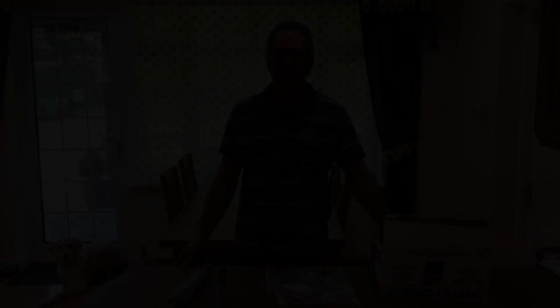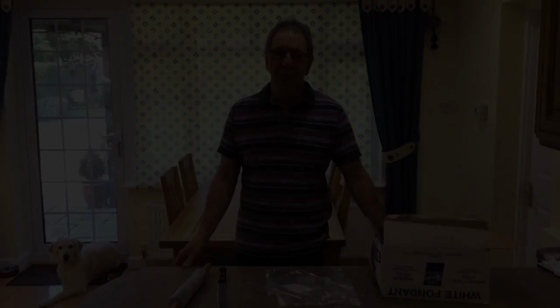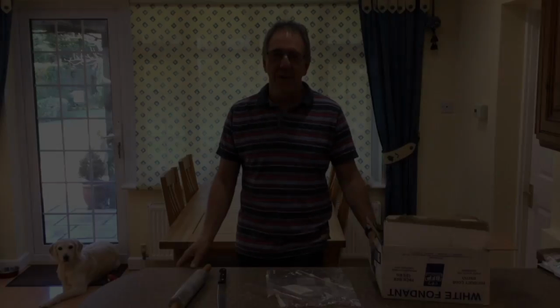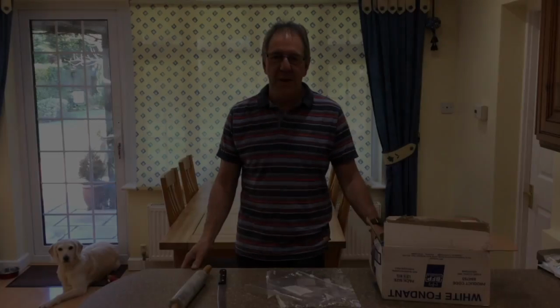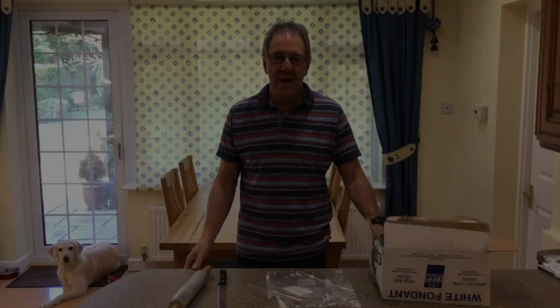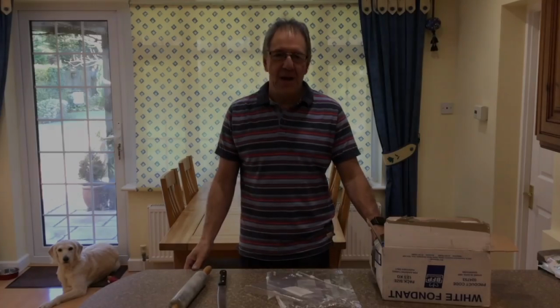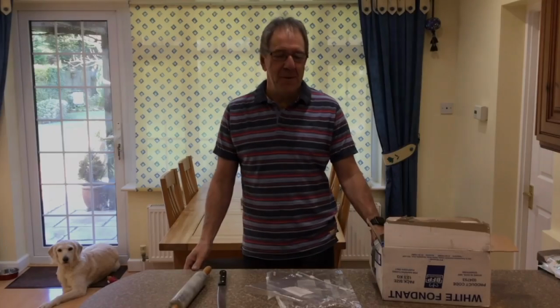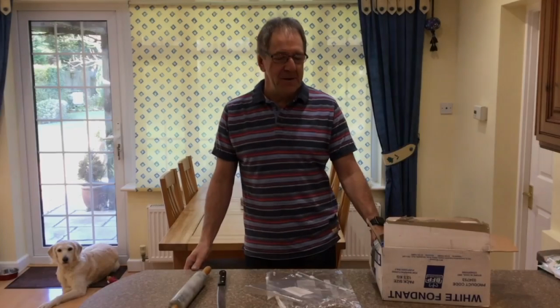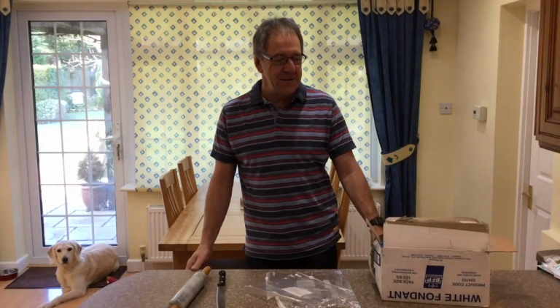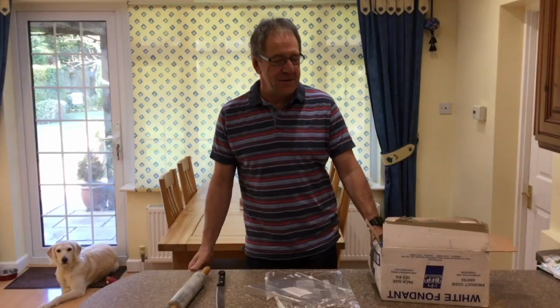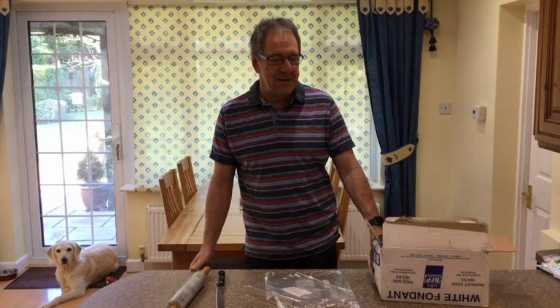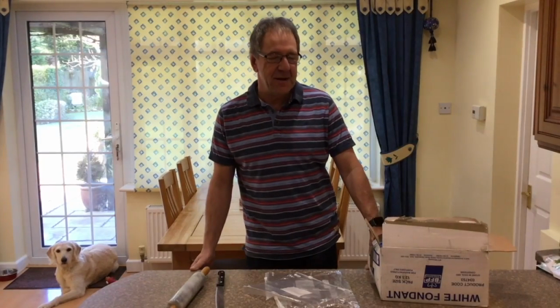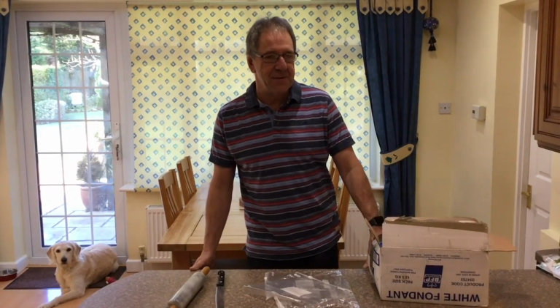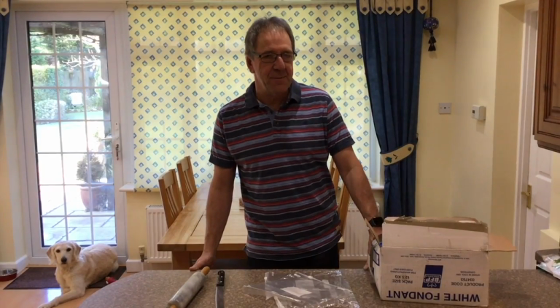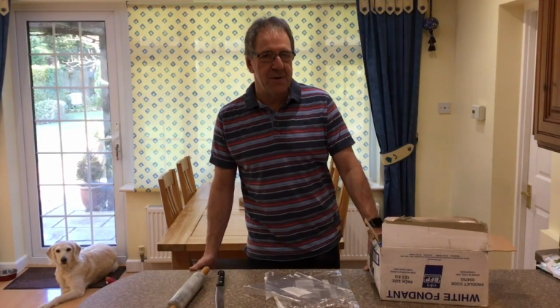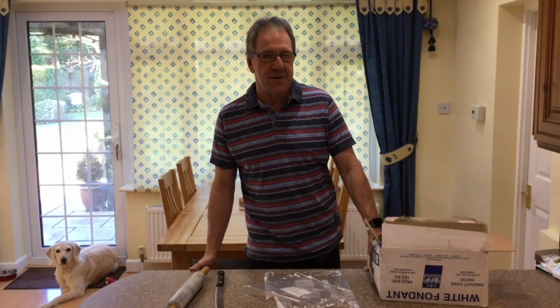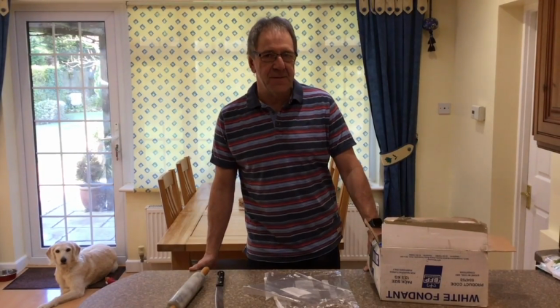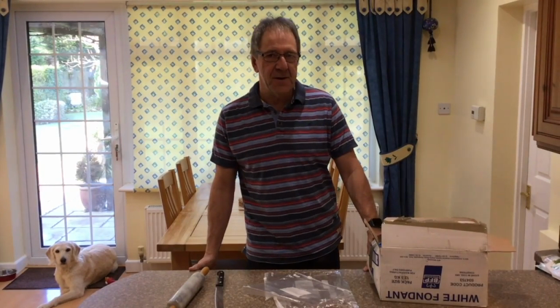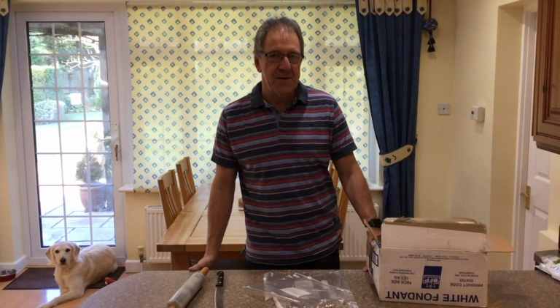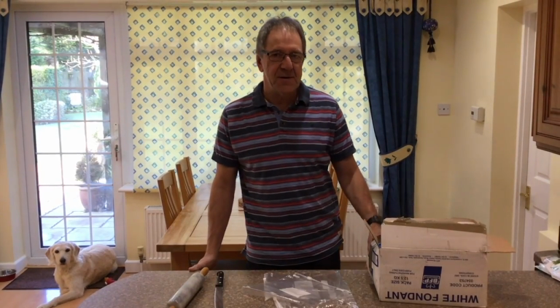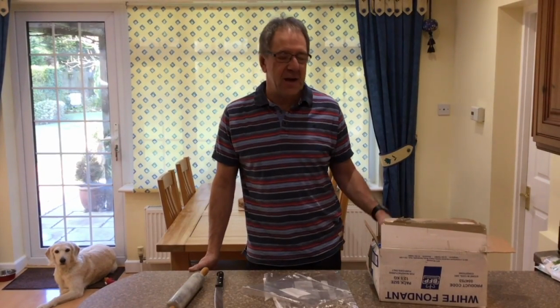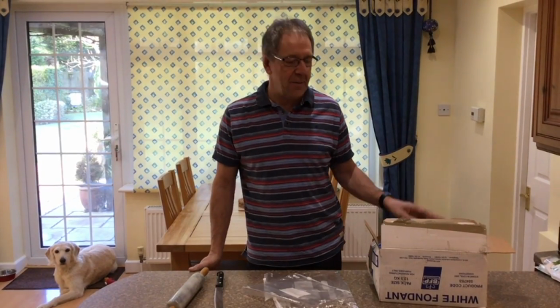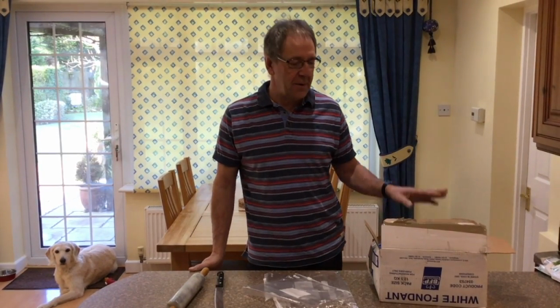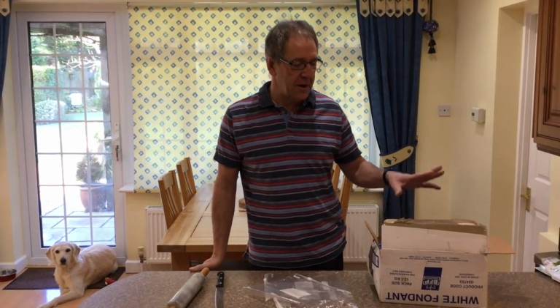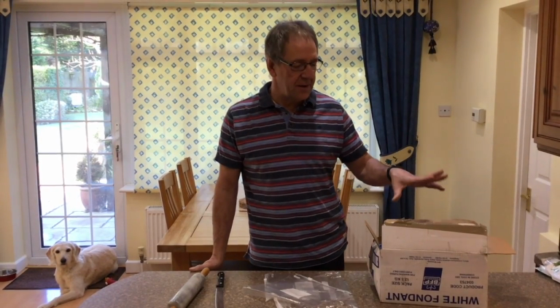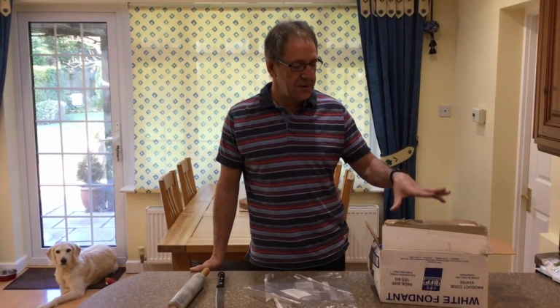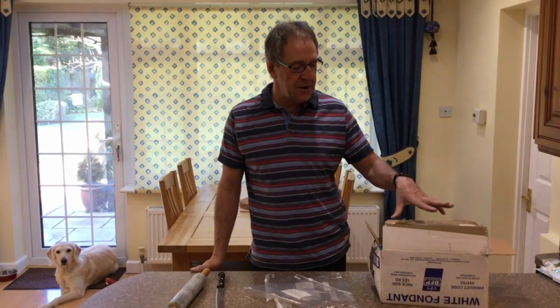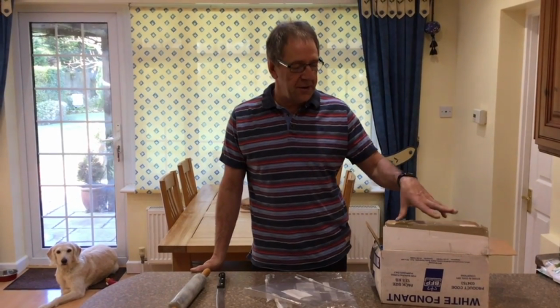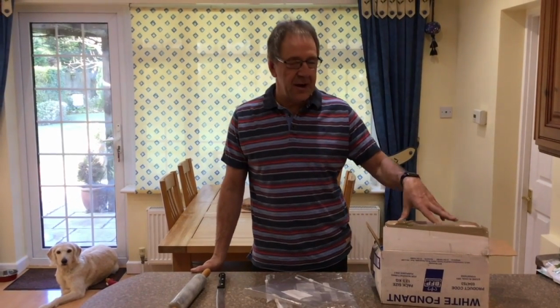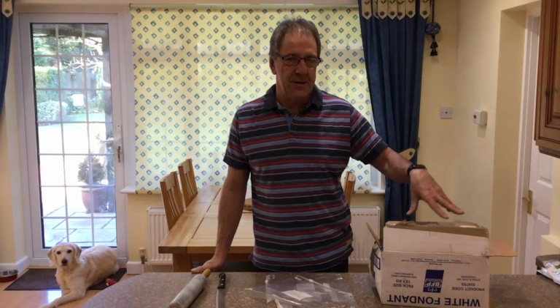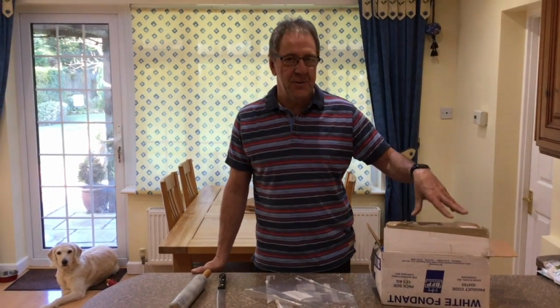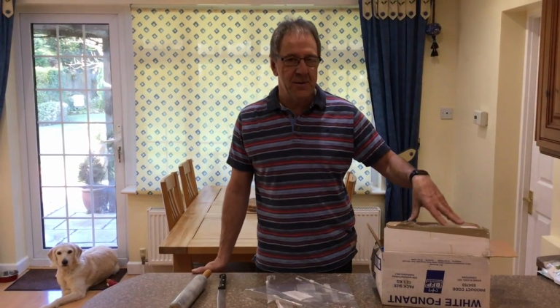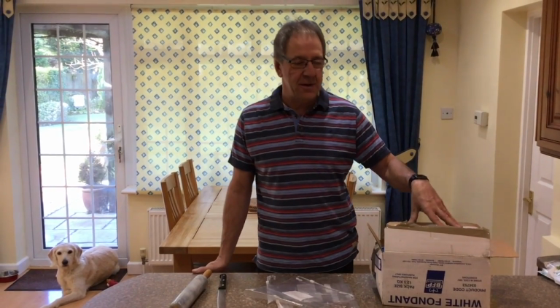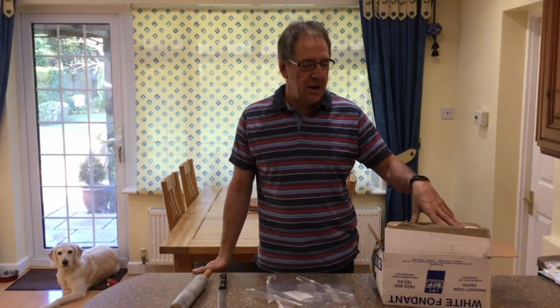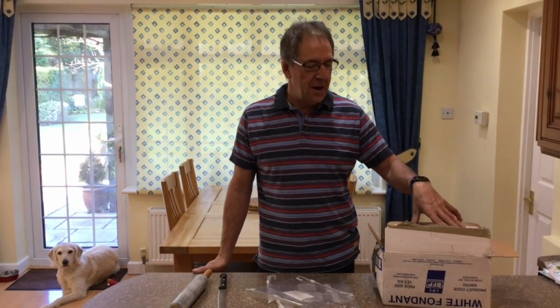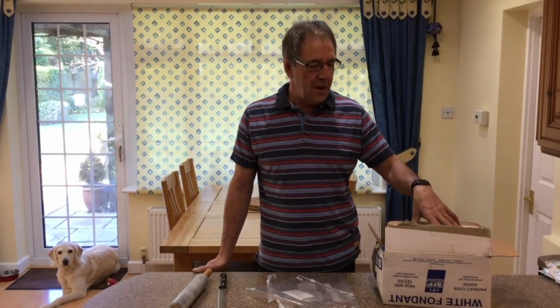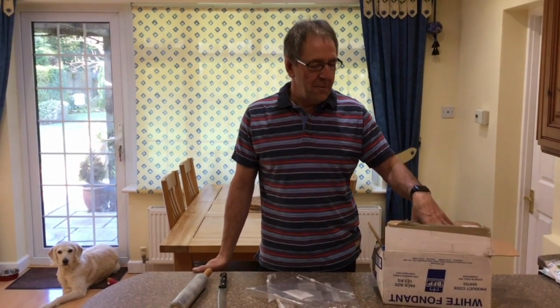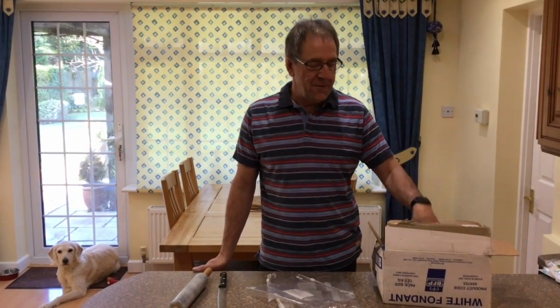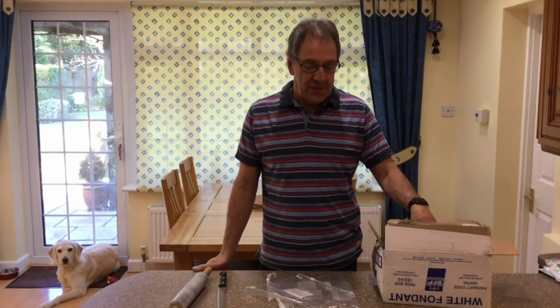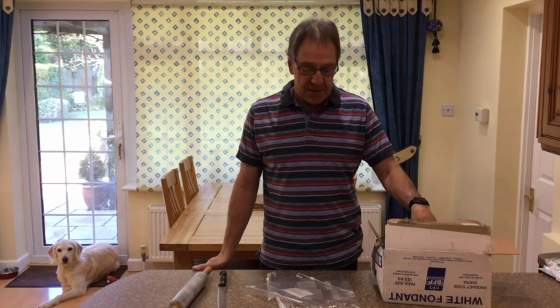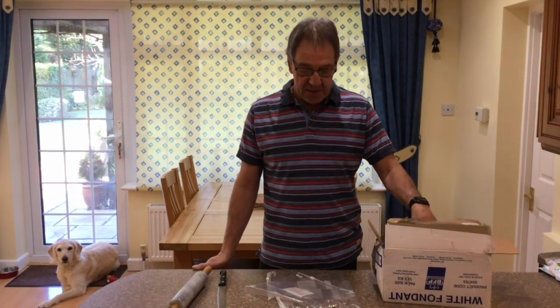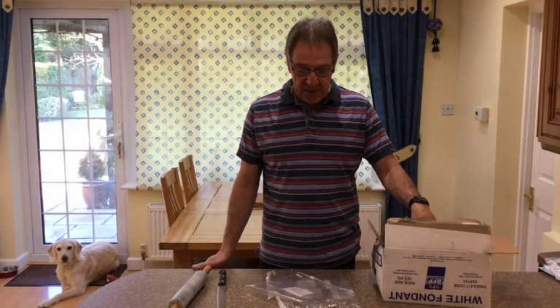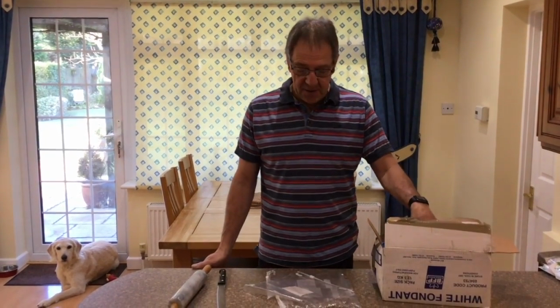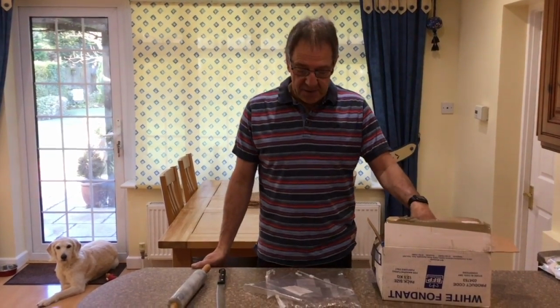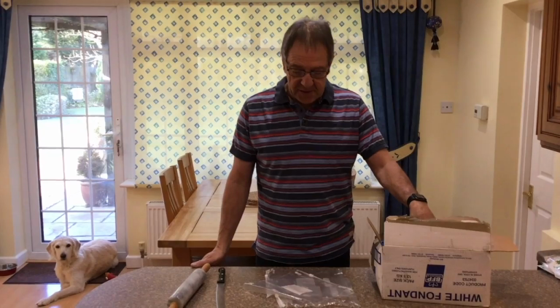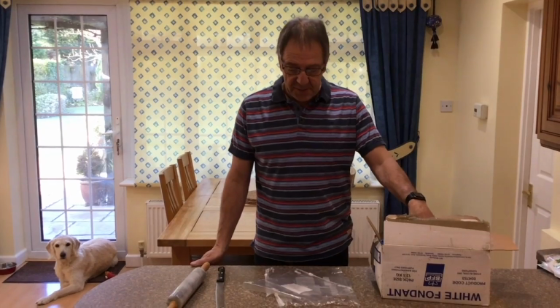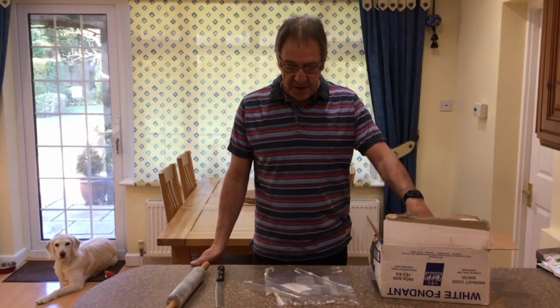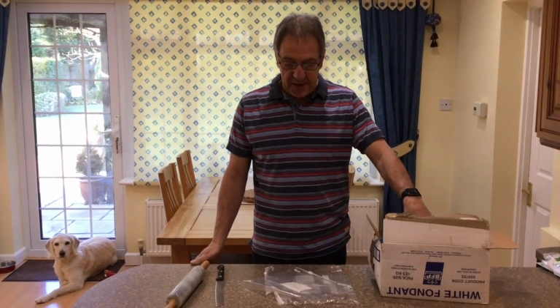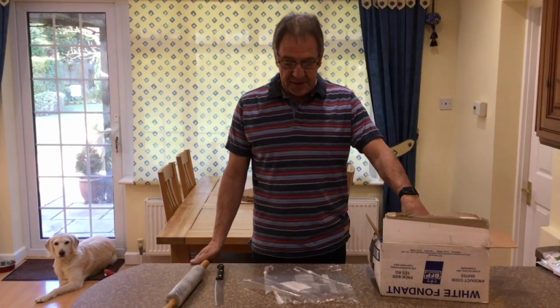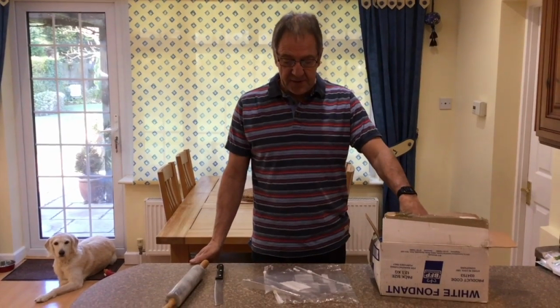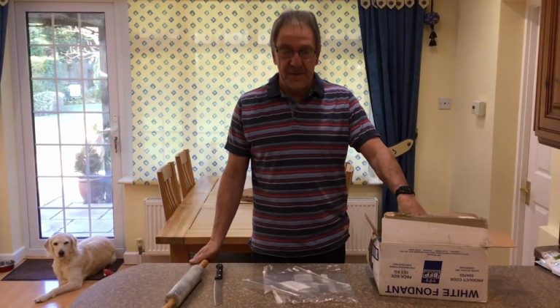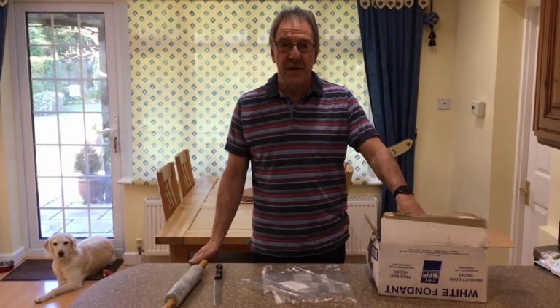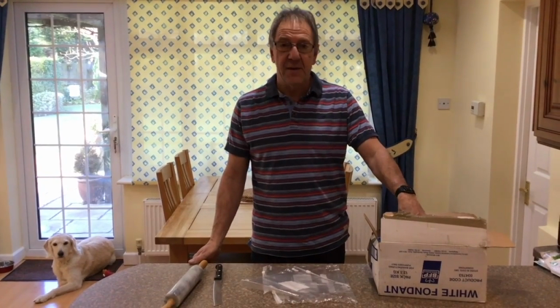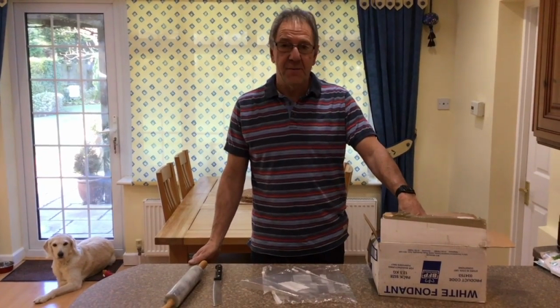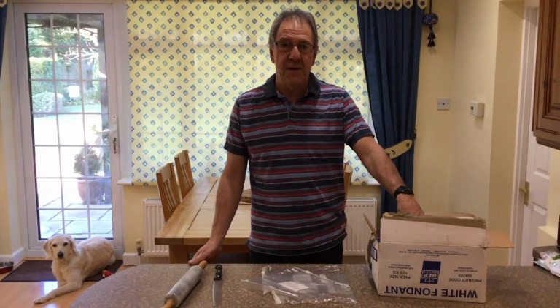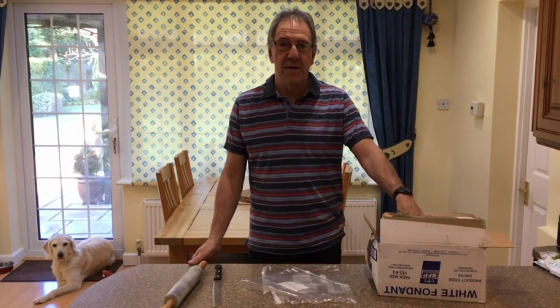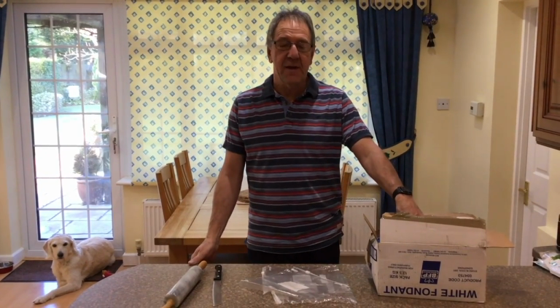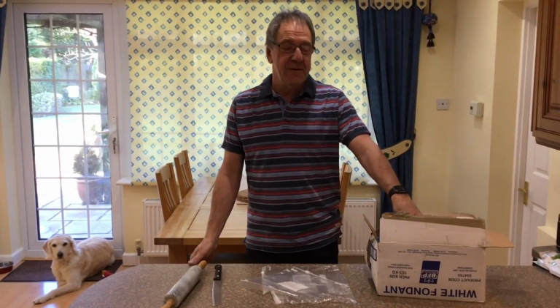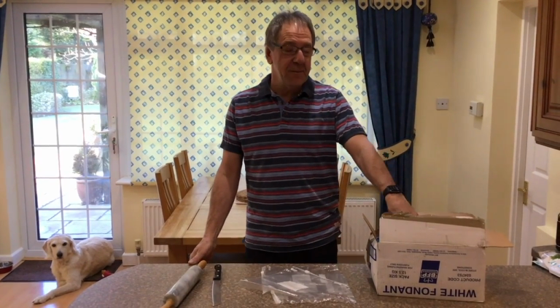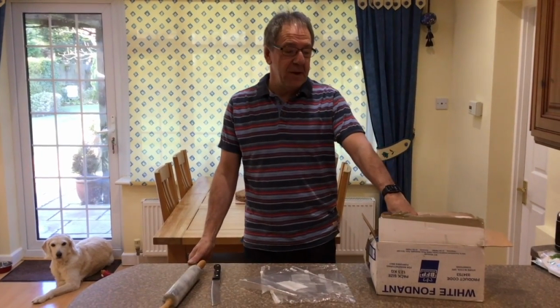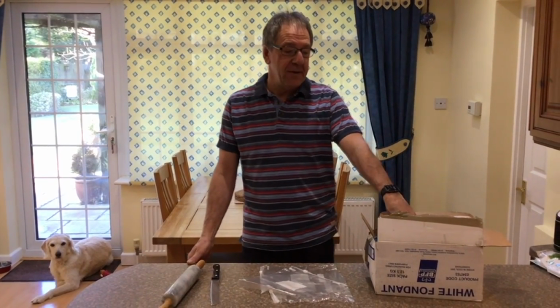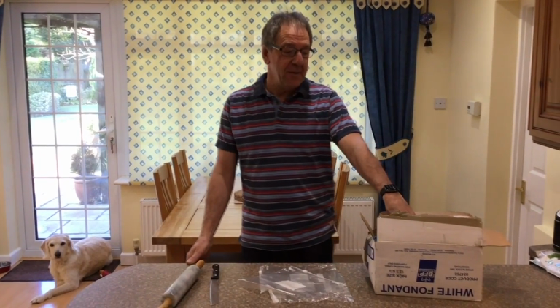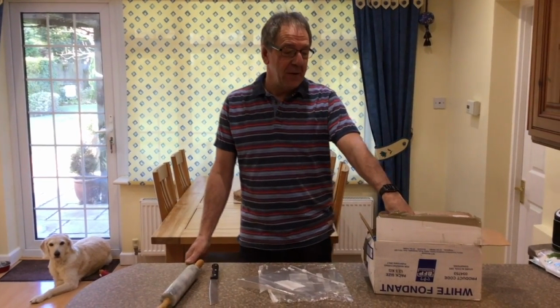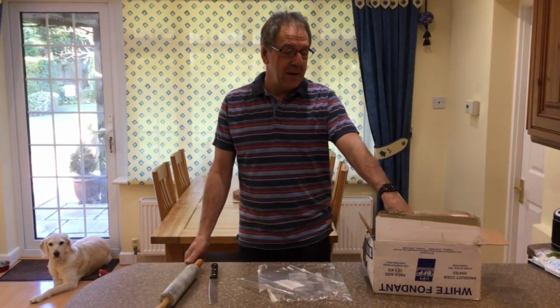Hello beekeepers, it's Mark's at first and we're going to show you how to put fondant onto your bees to feed them the easy peasy way.